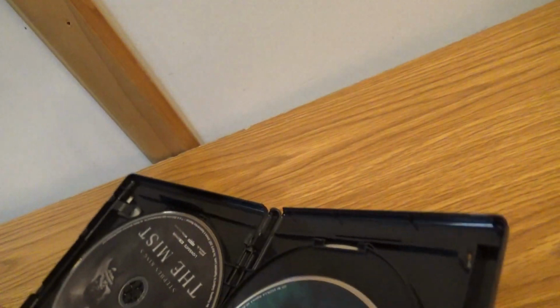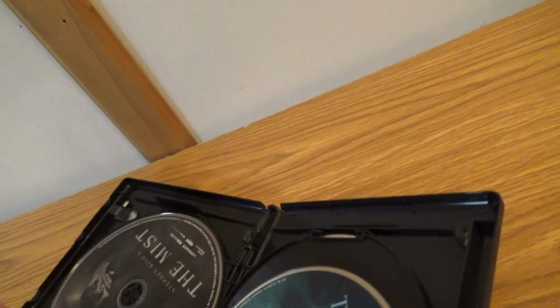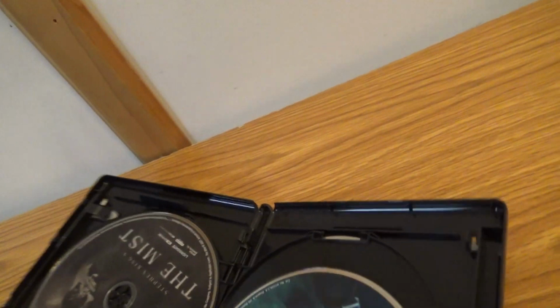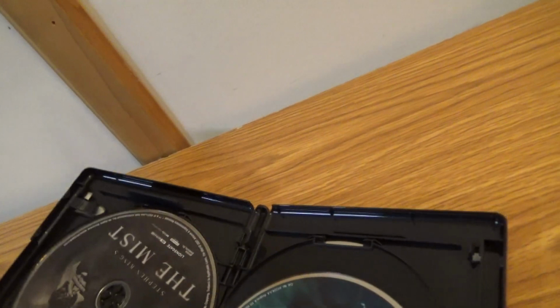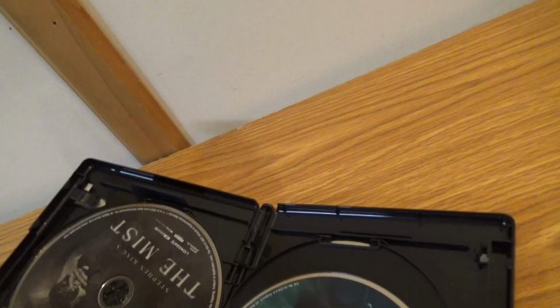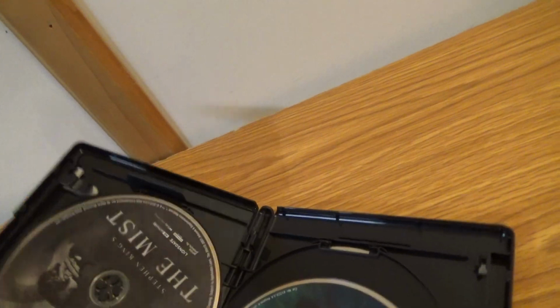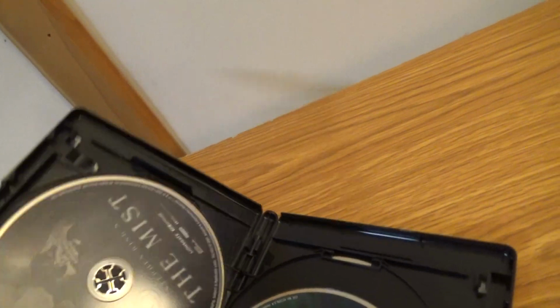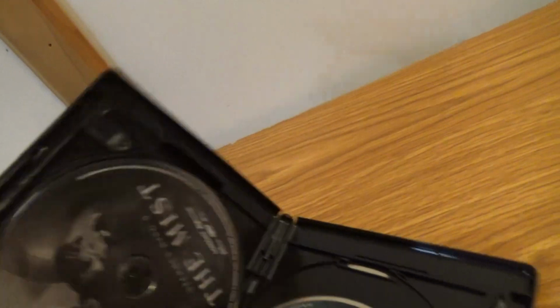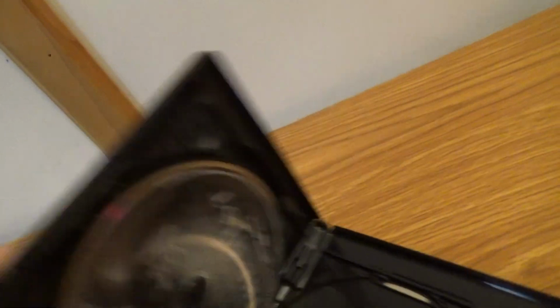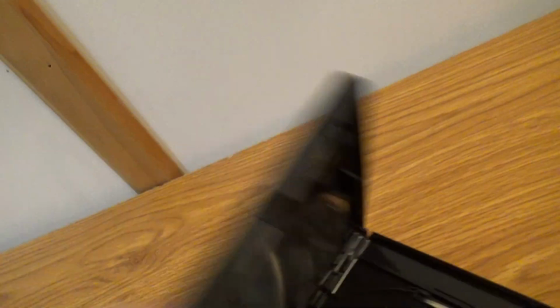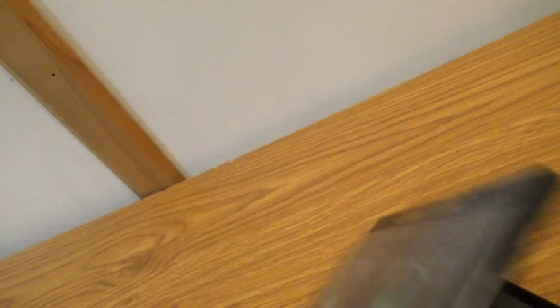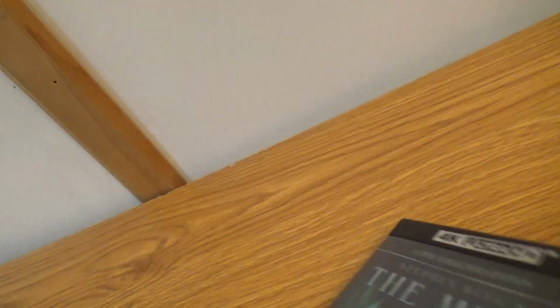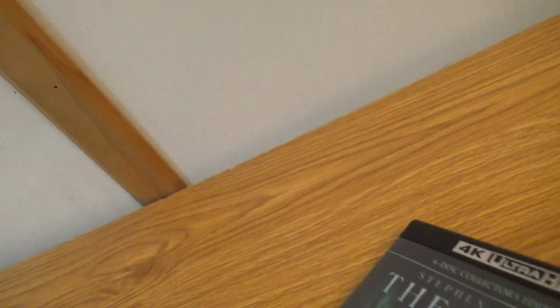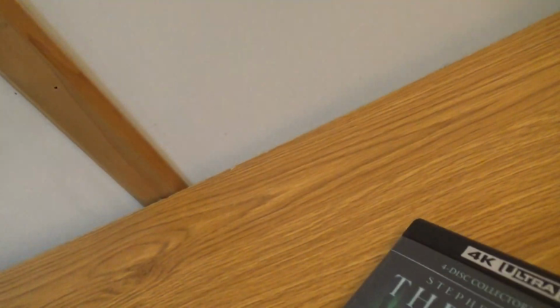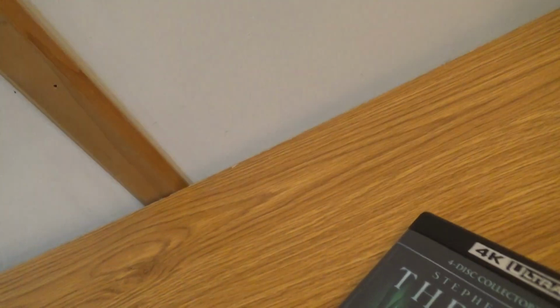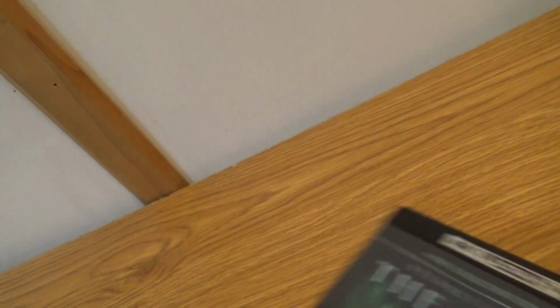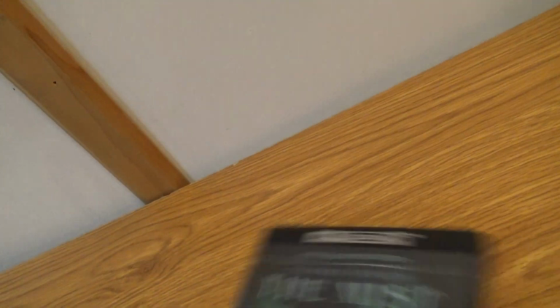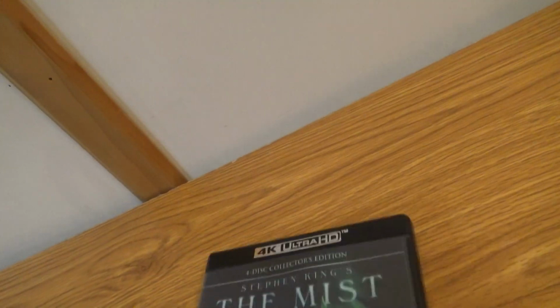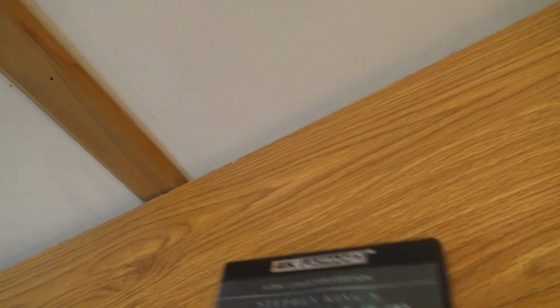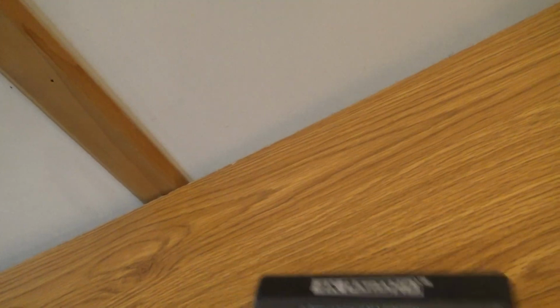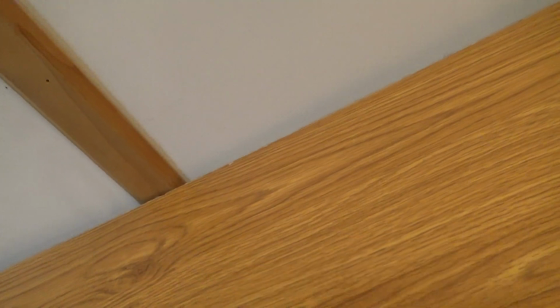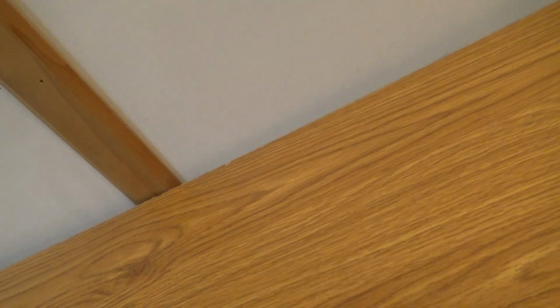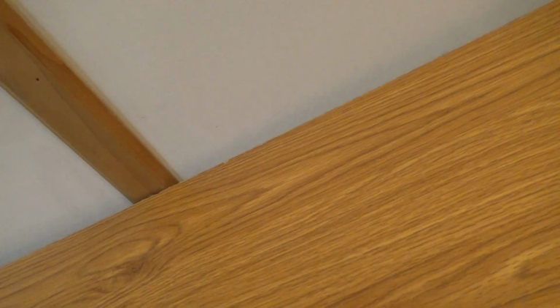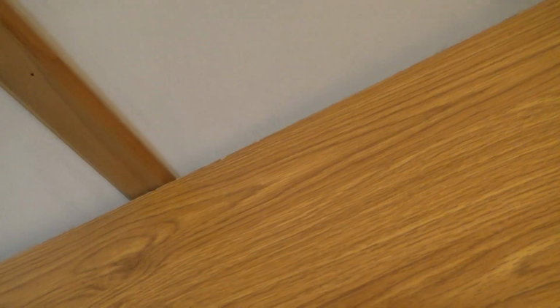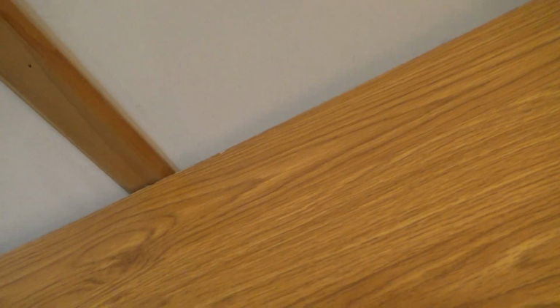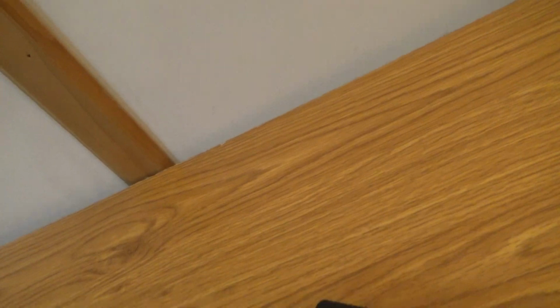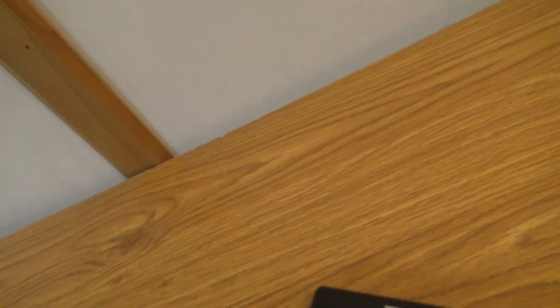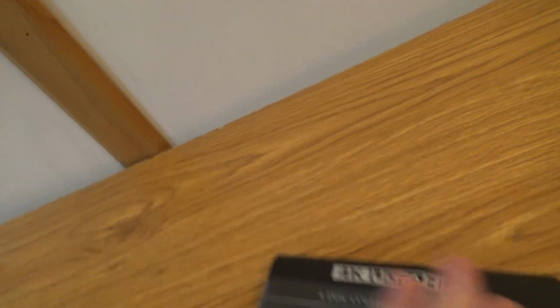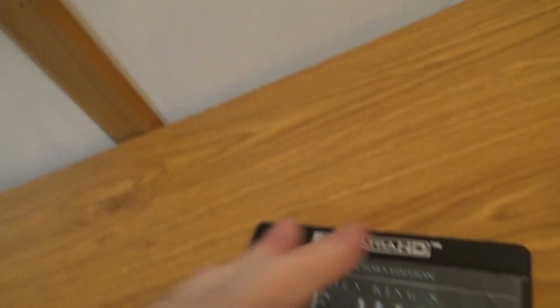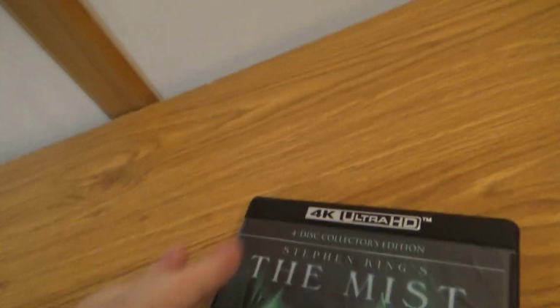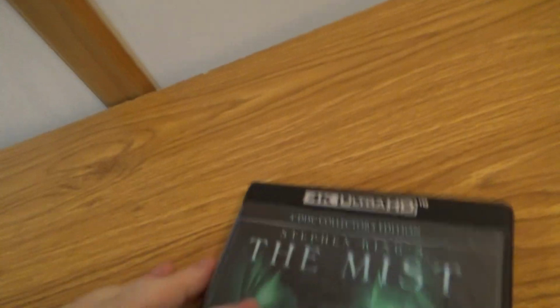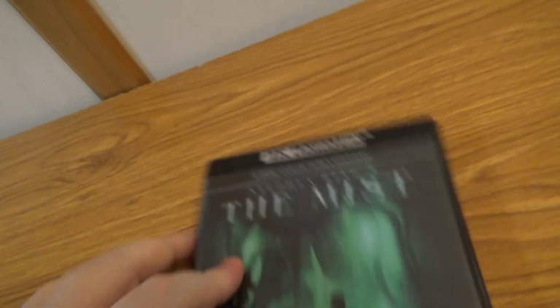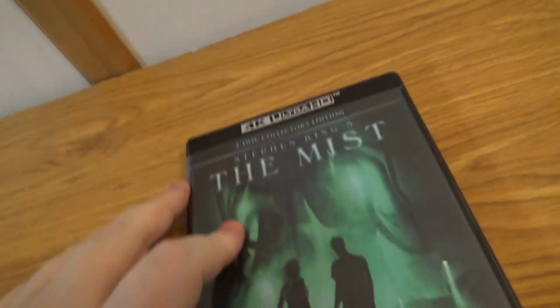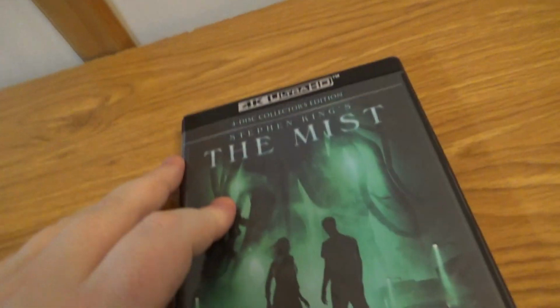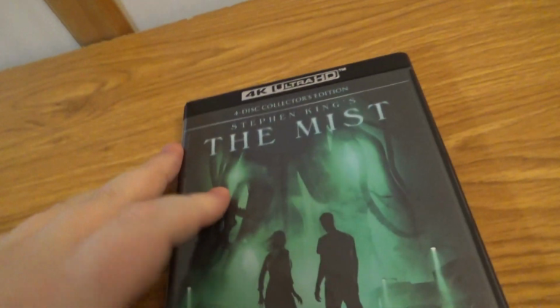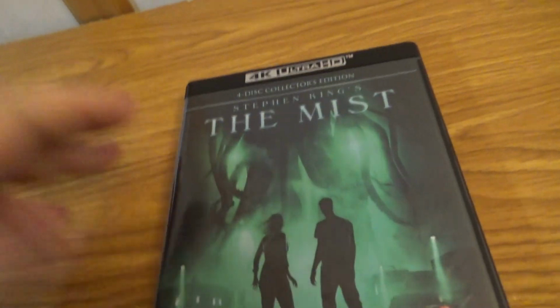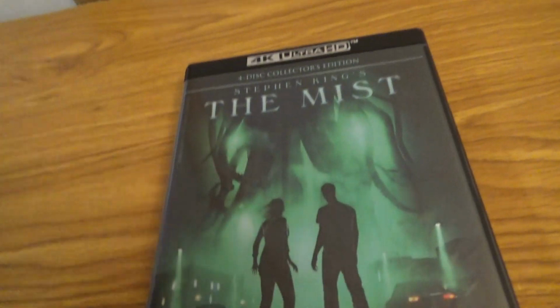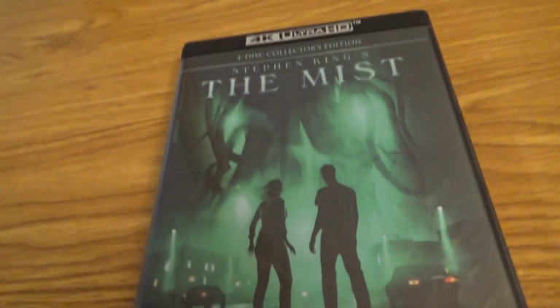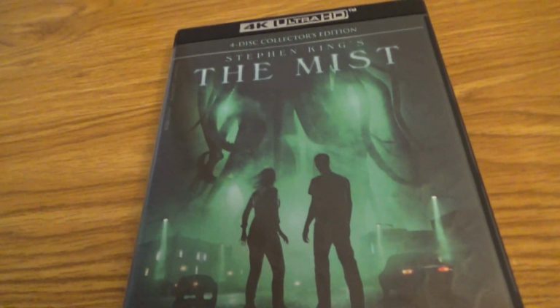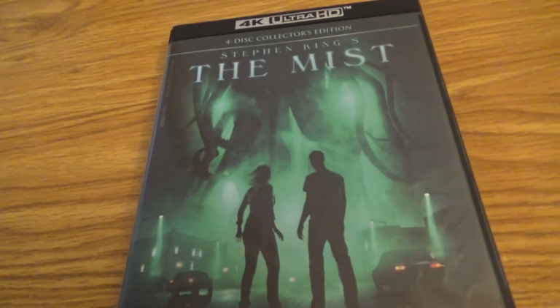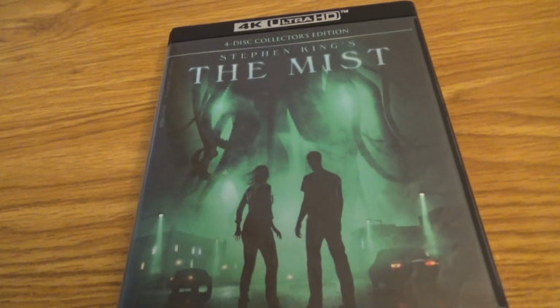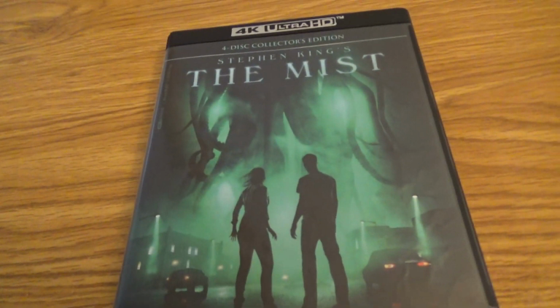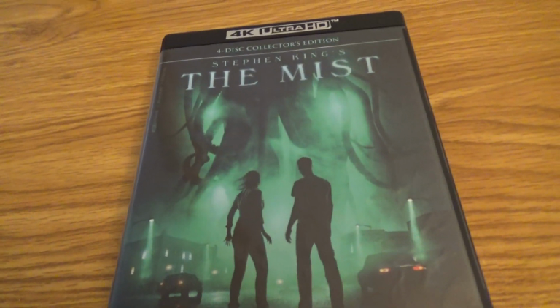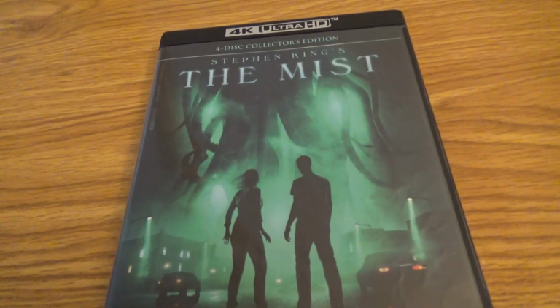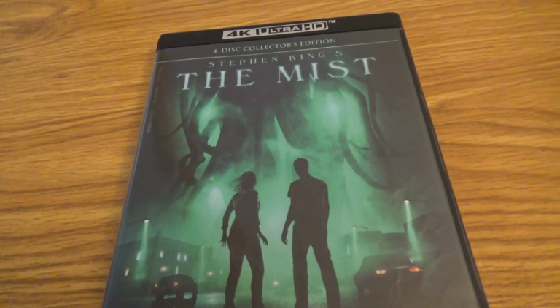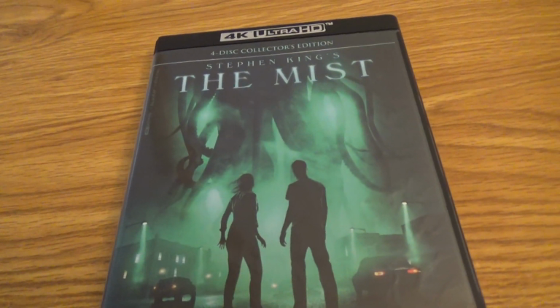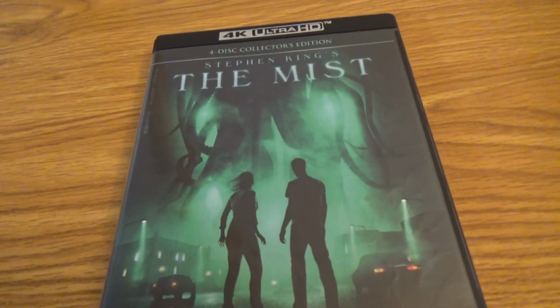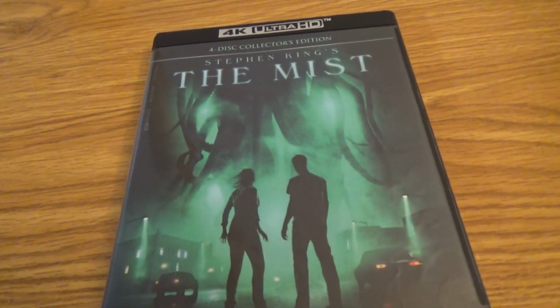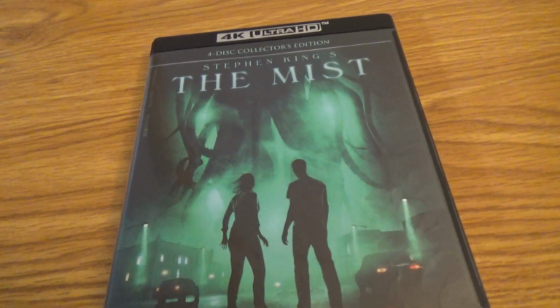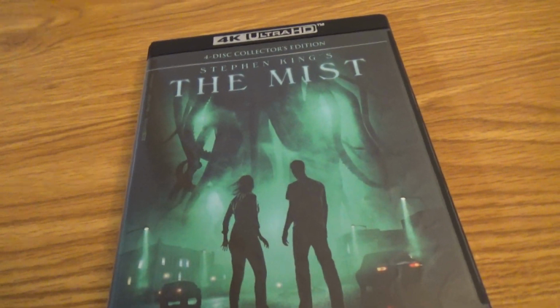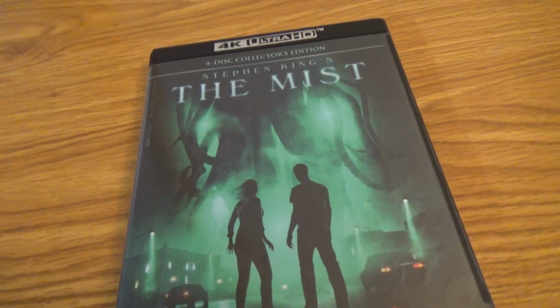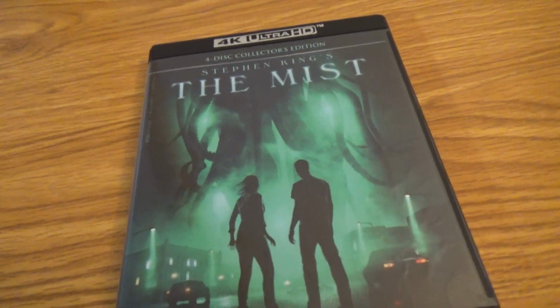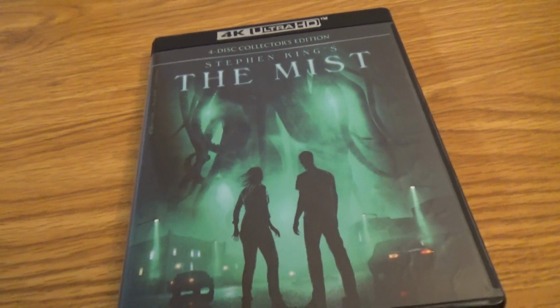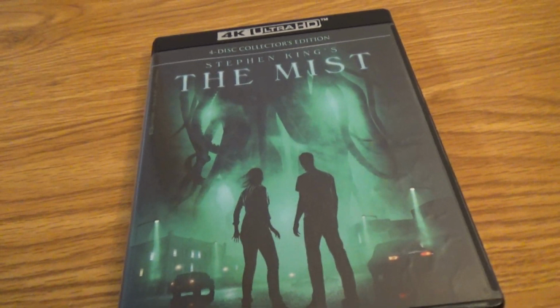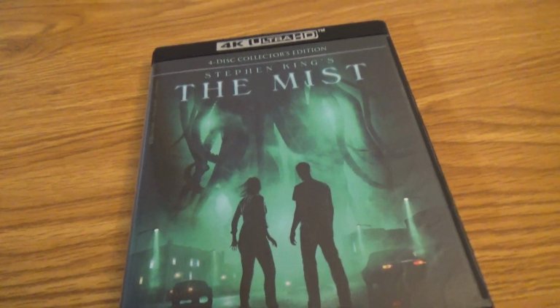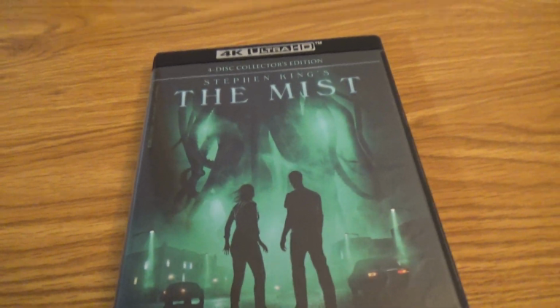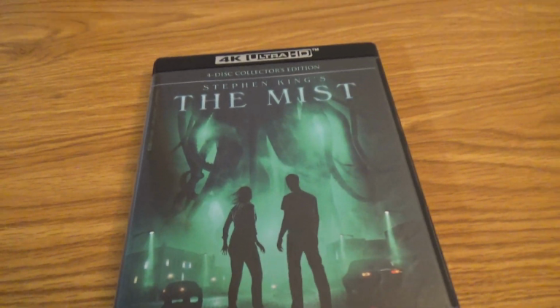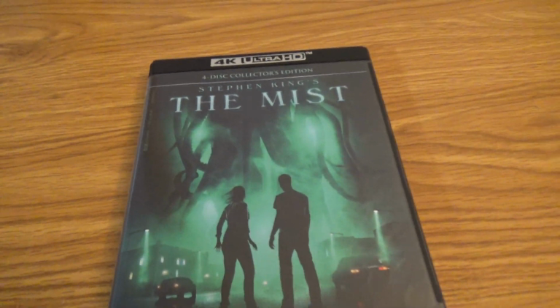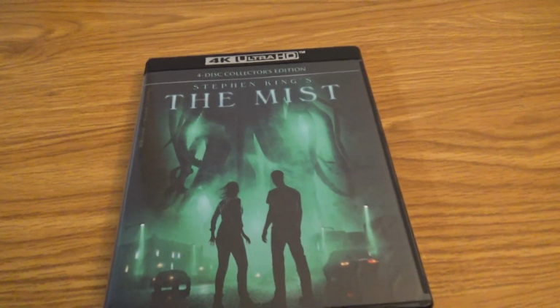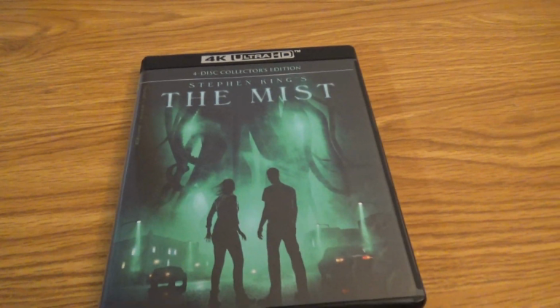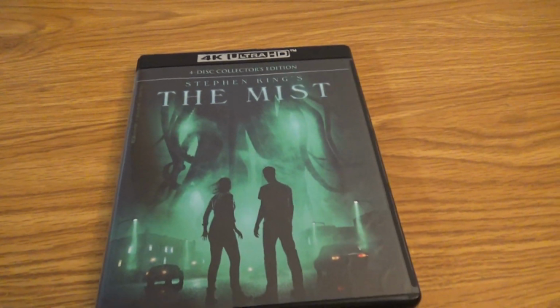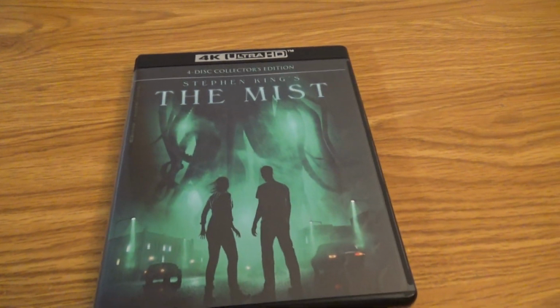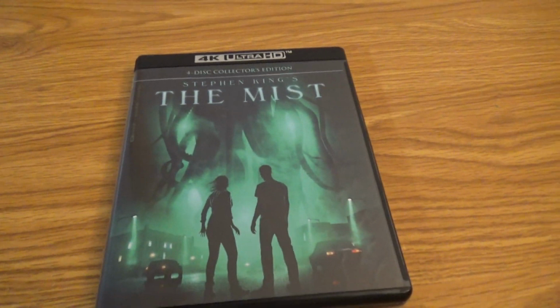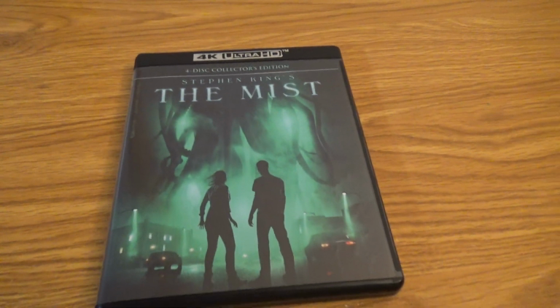So there you have it guys. That was my unboxing of The Mist. That is it for now and I'm out.